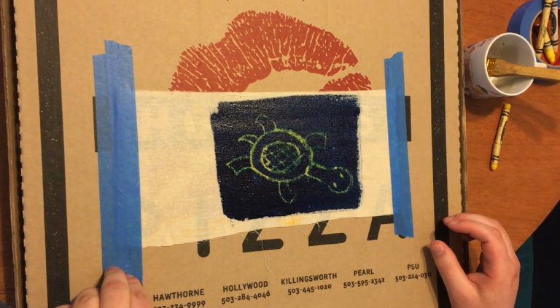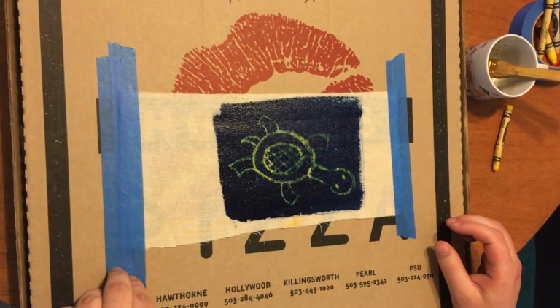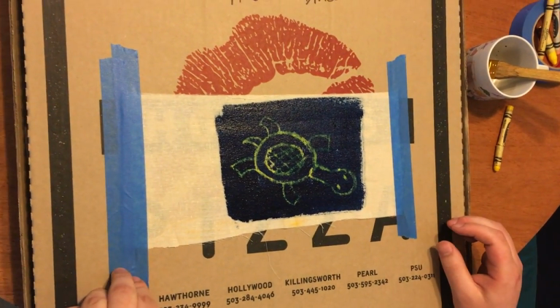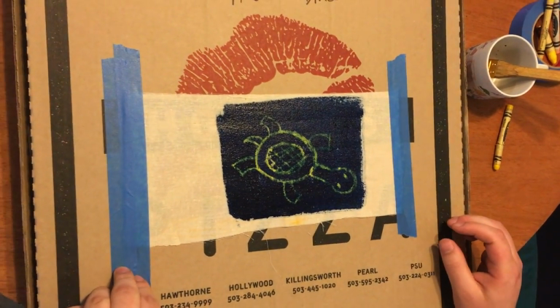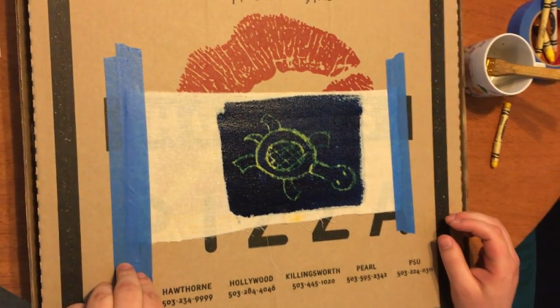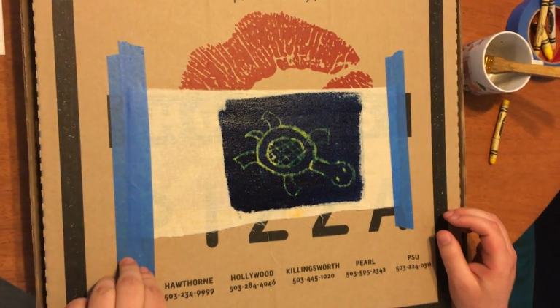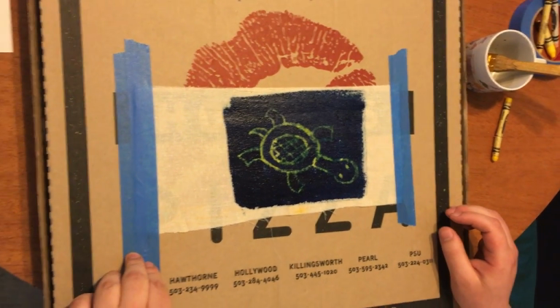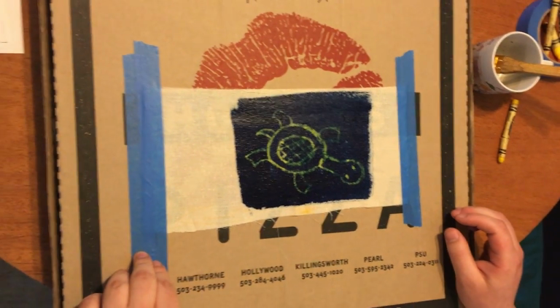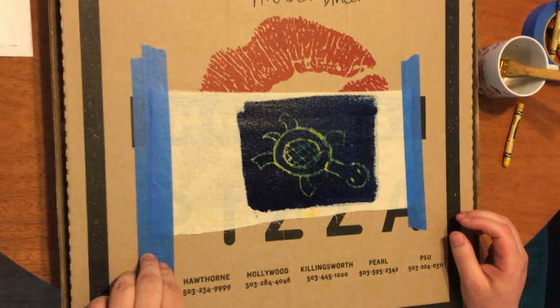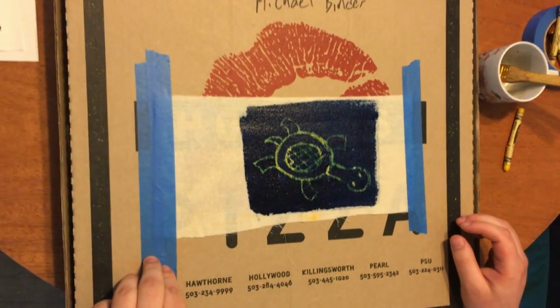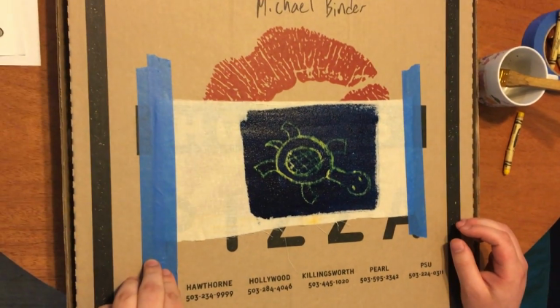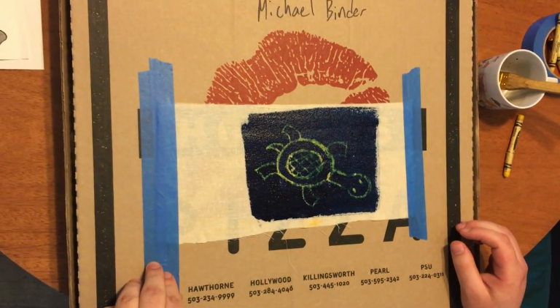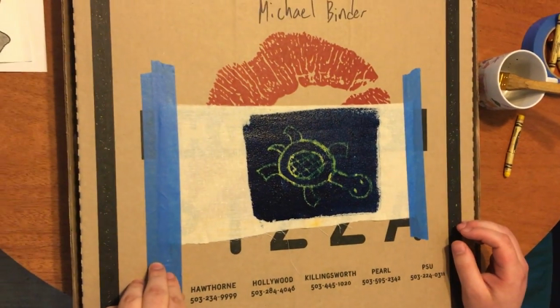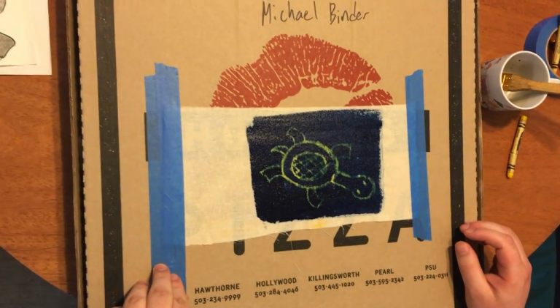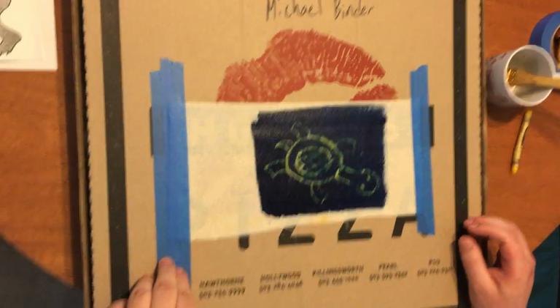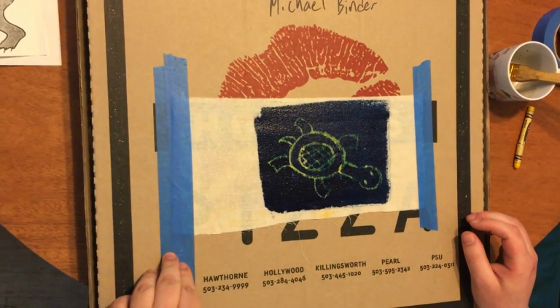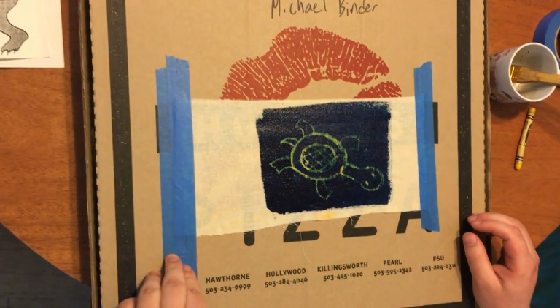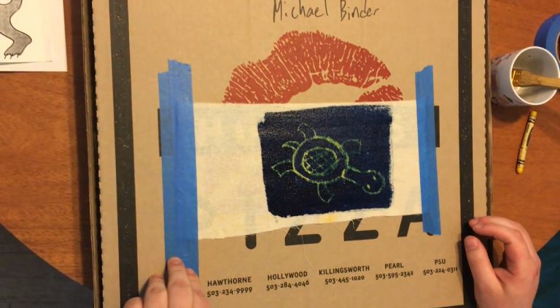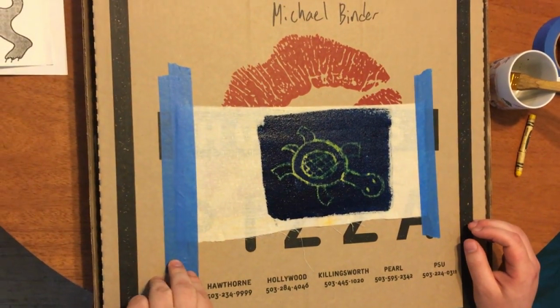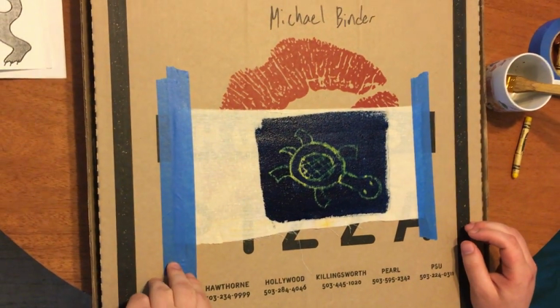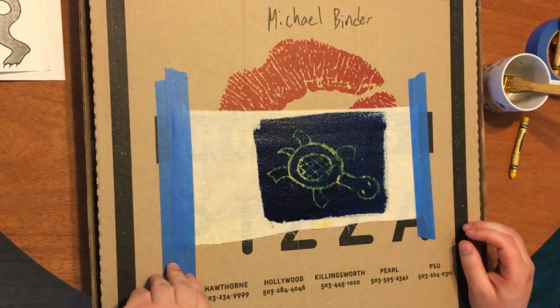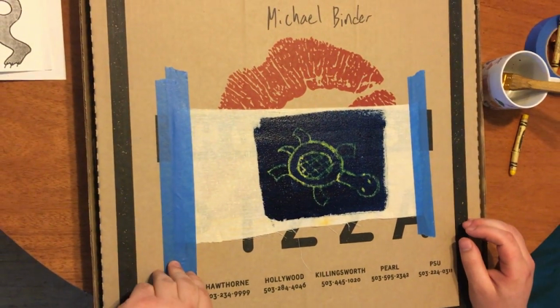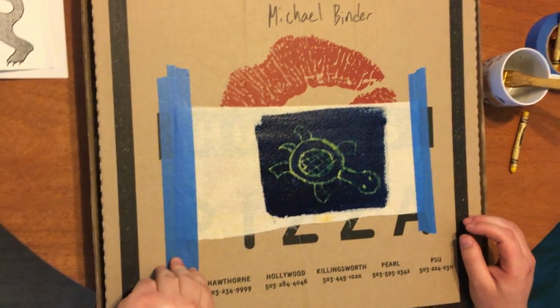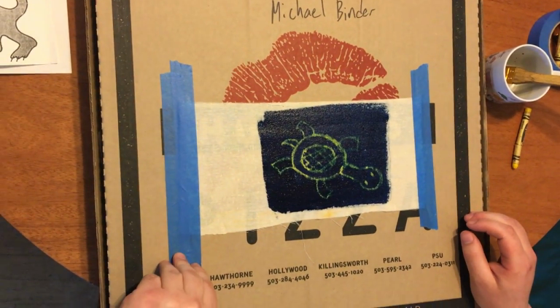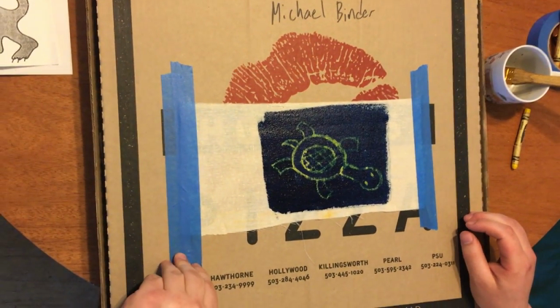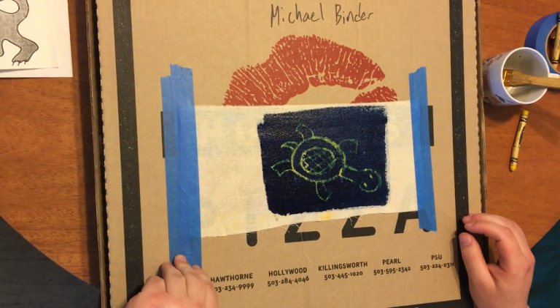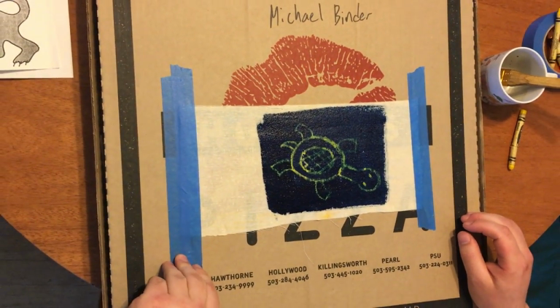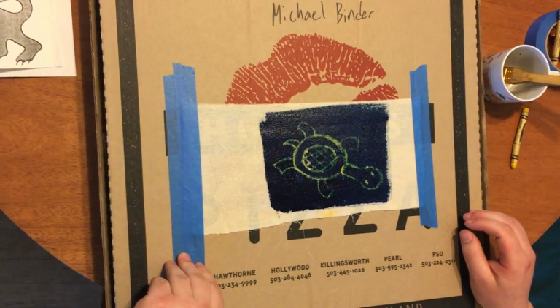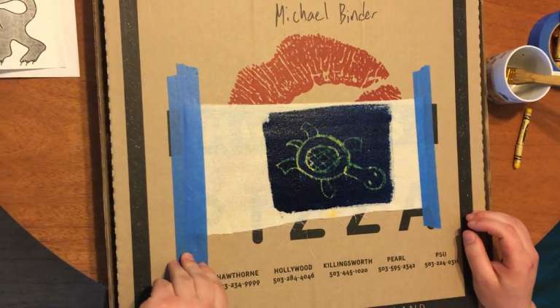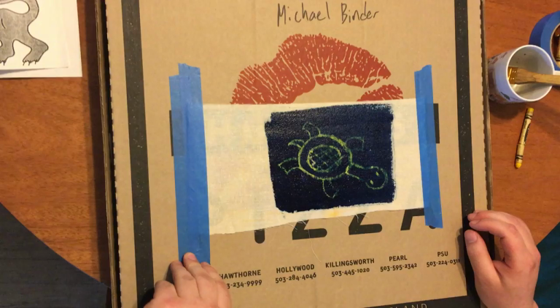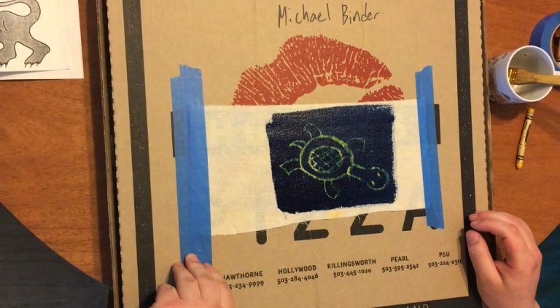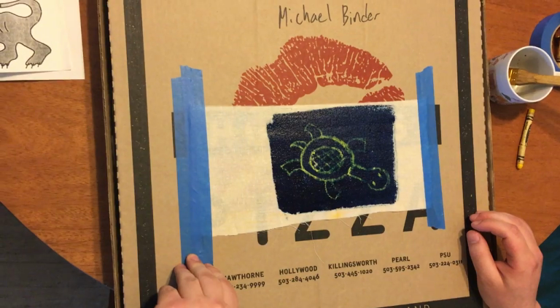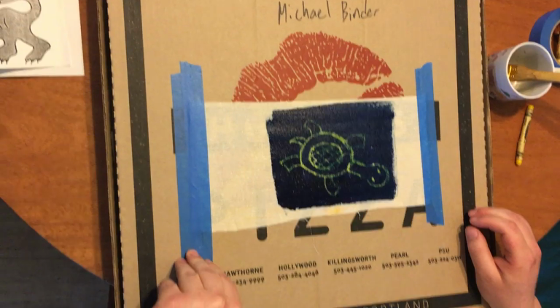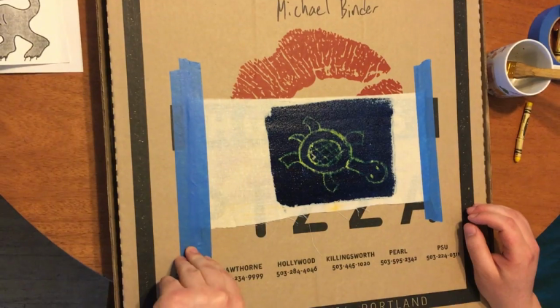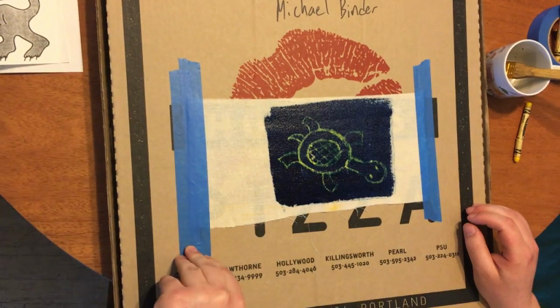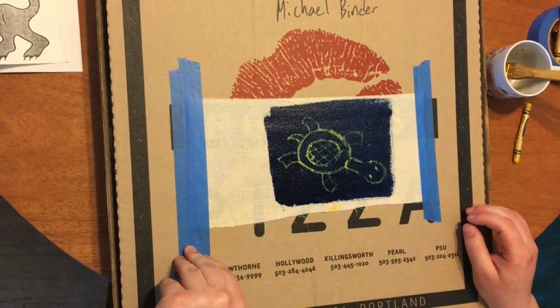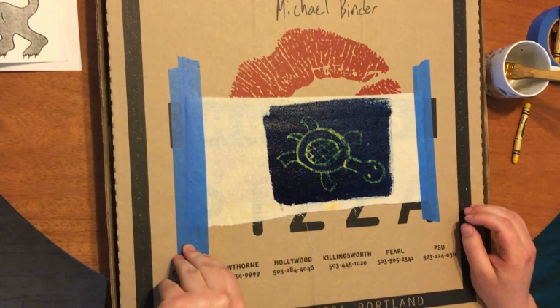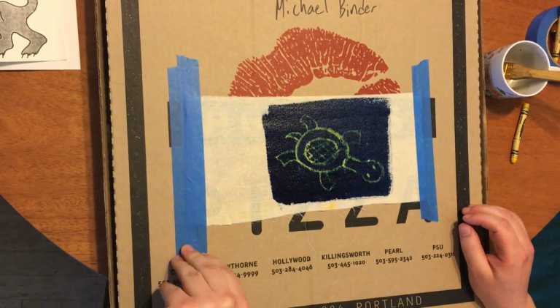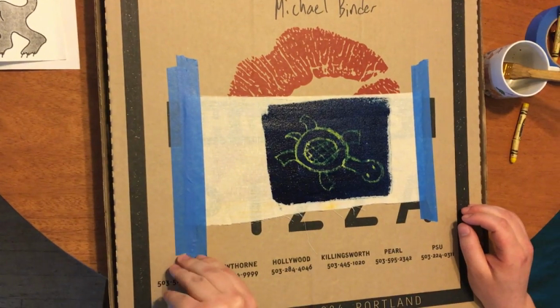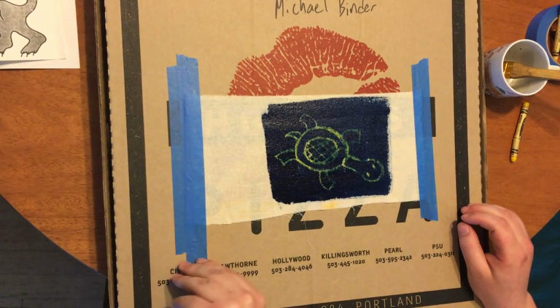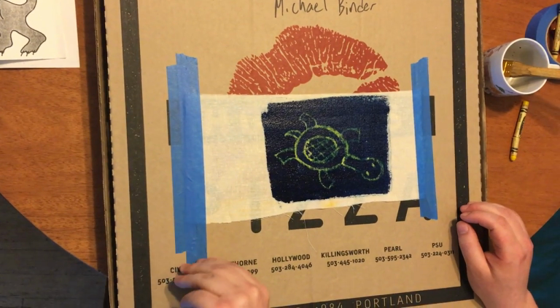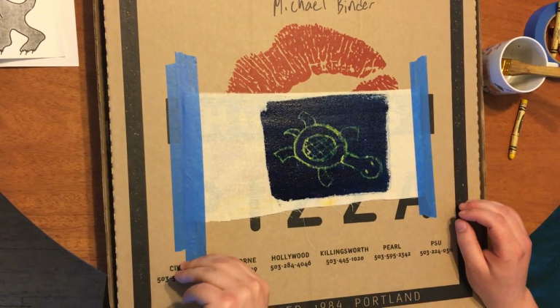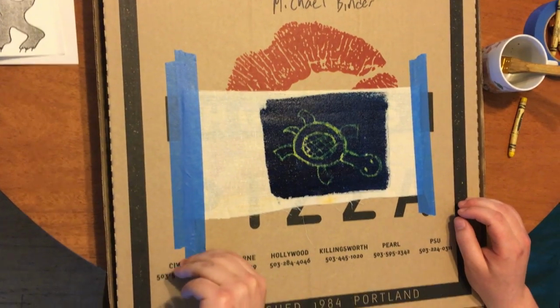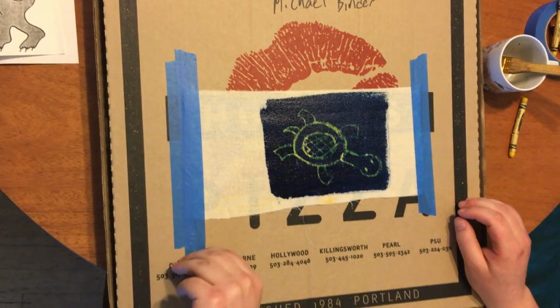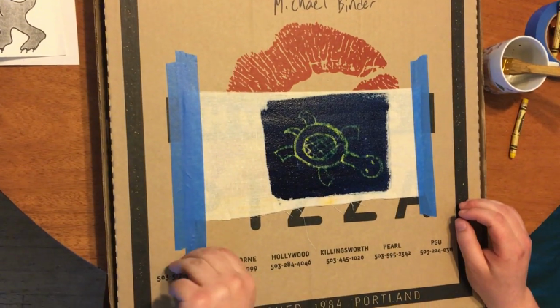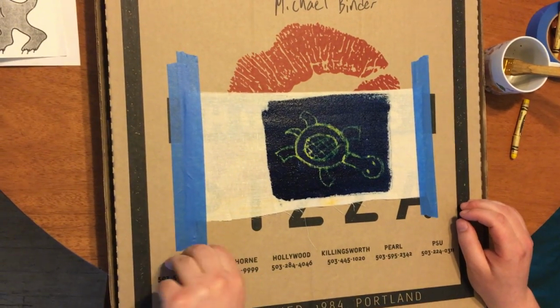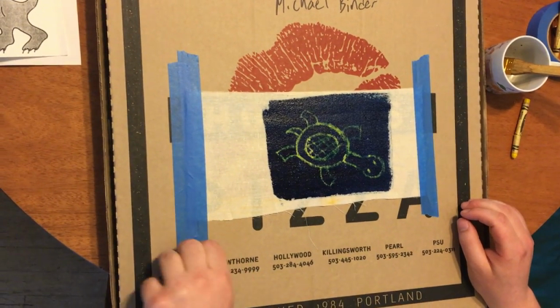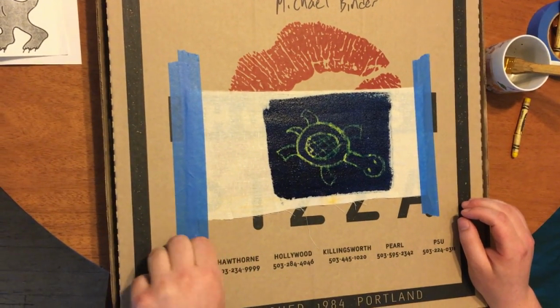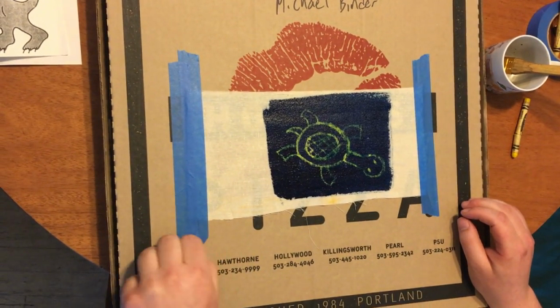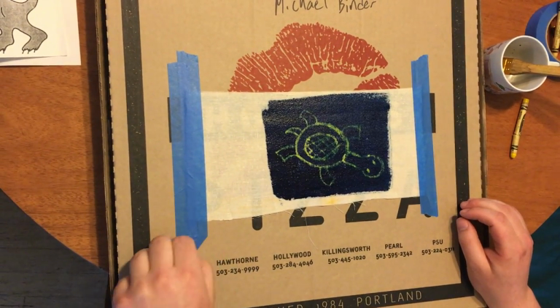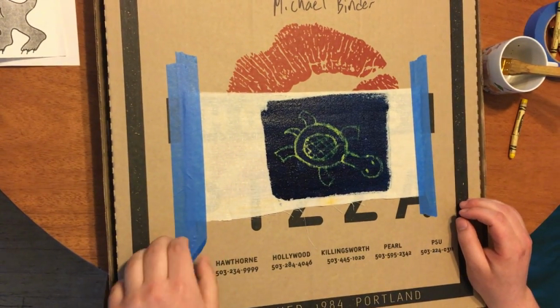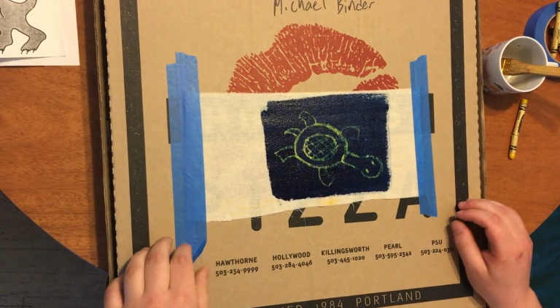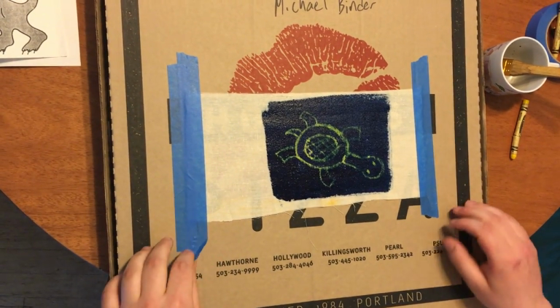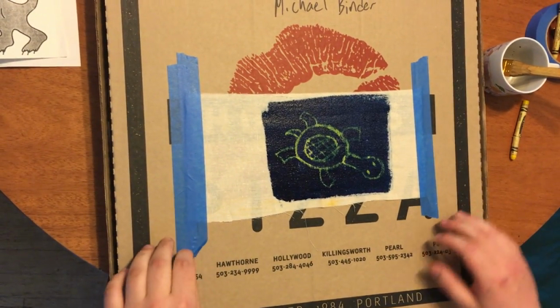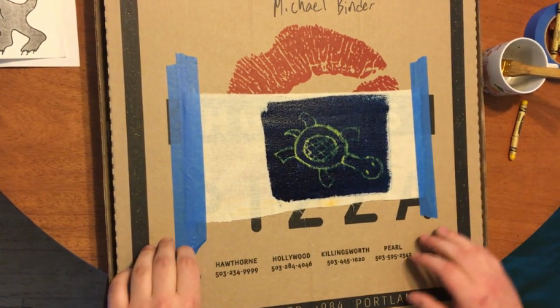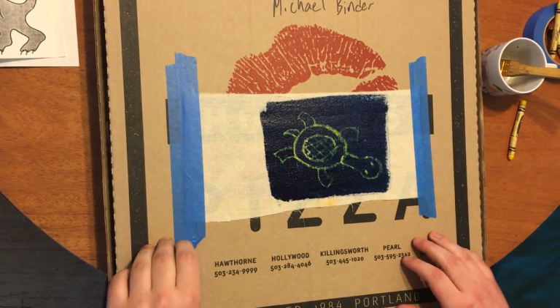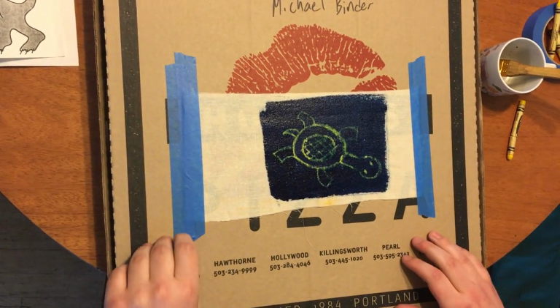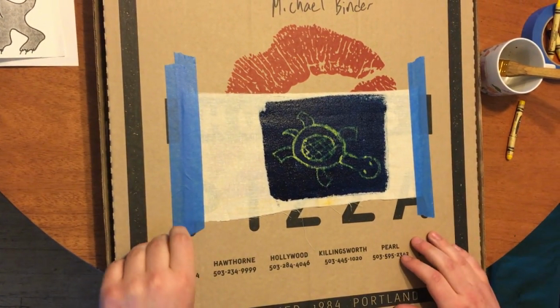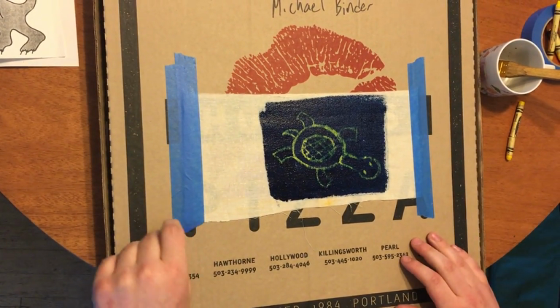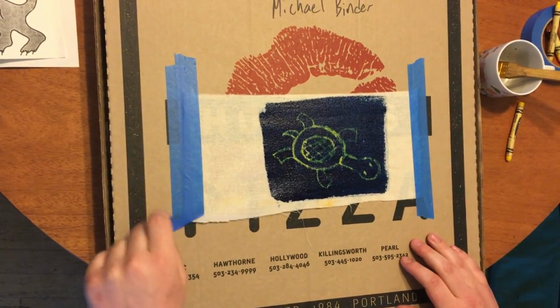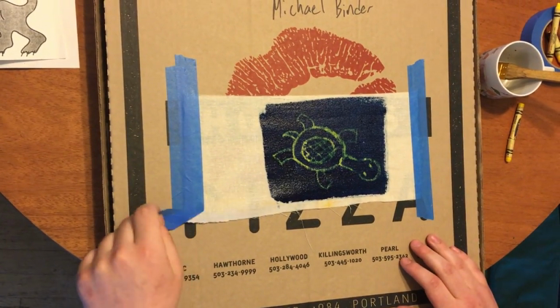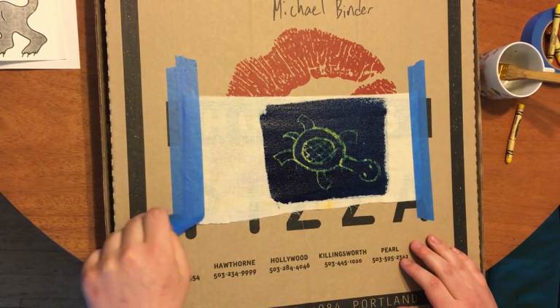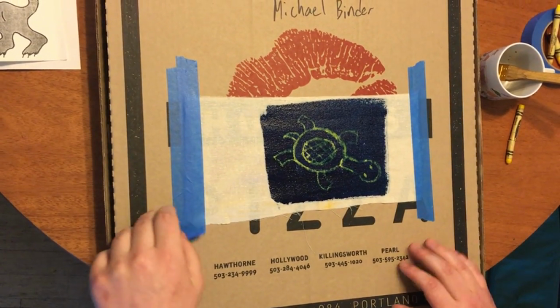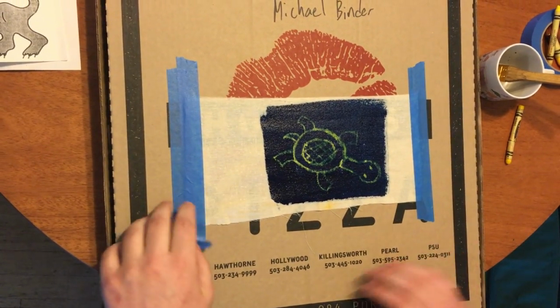Then I'll remove this and hang it to dry, and then it'll basically be ready.